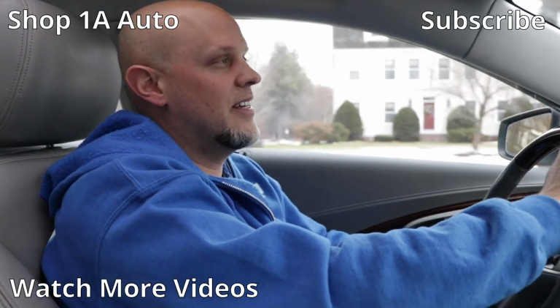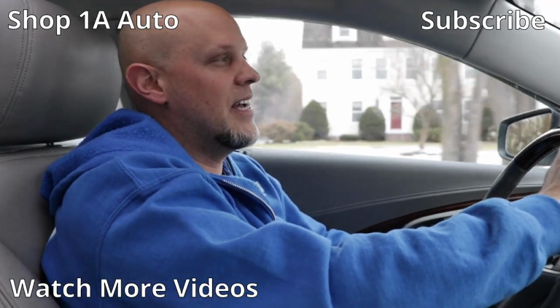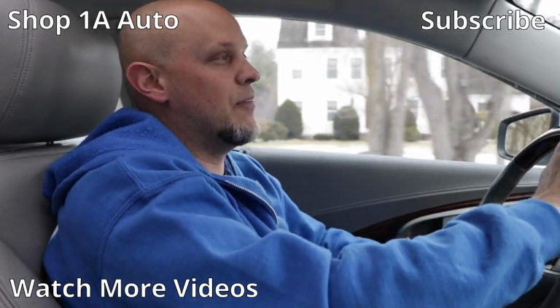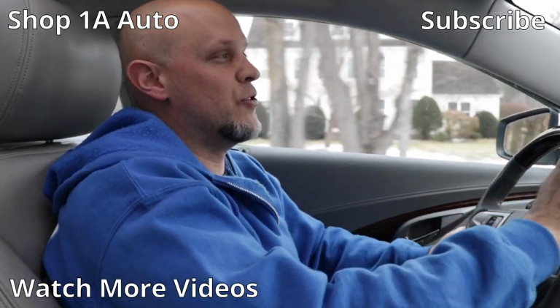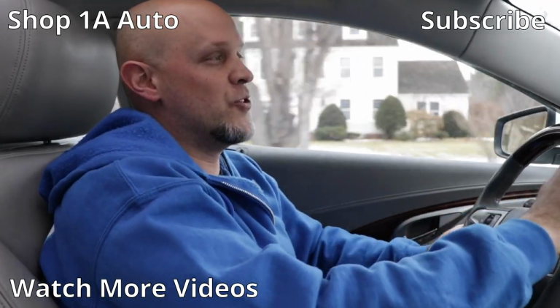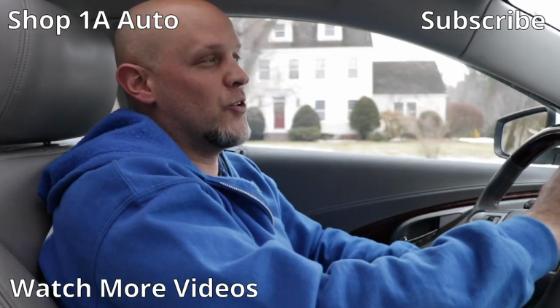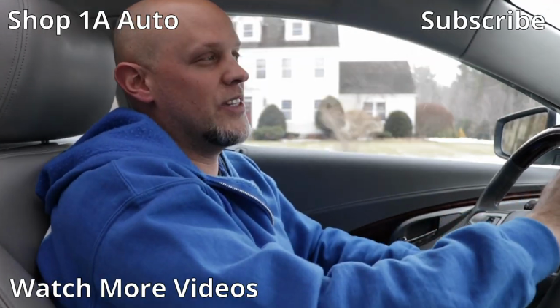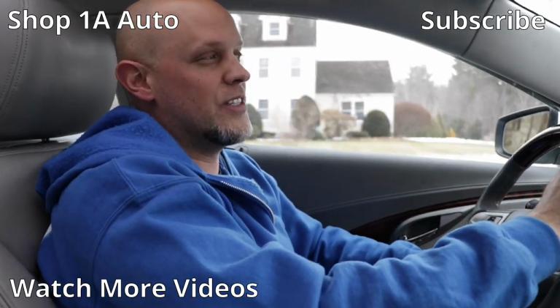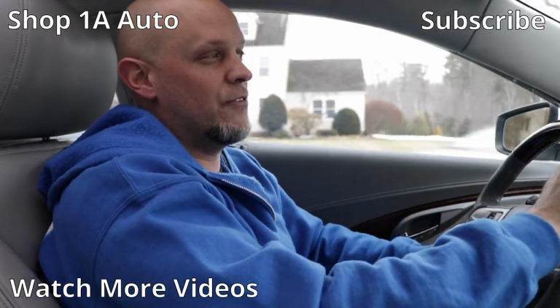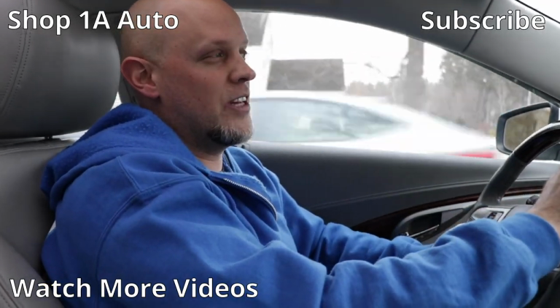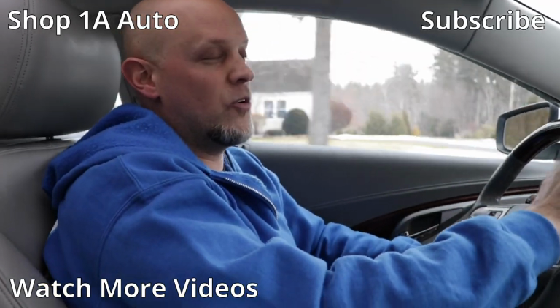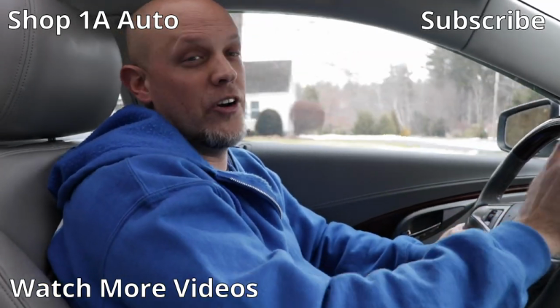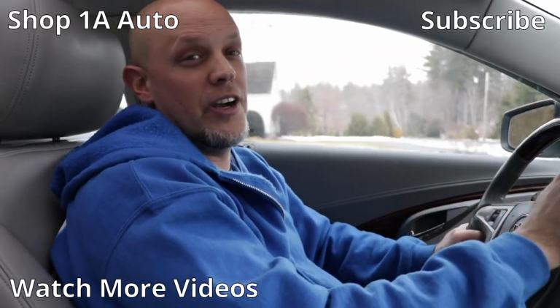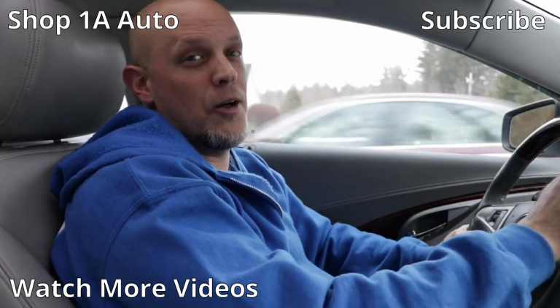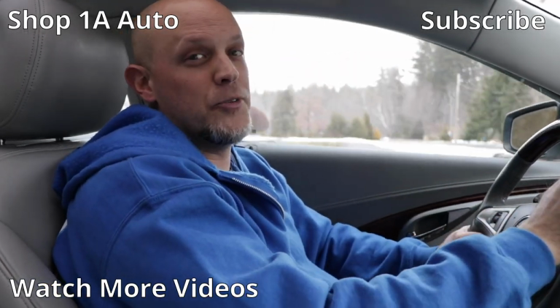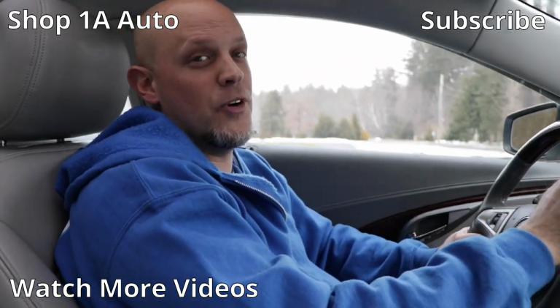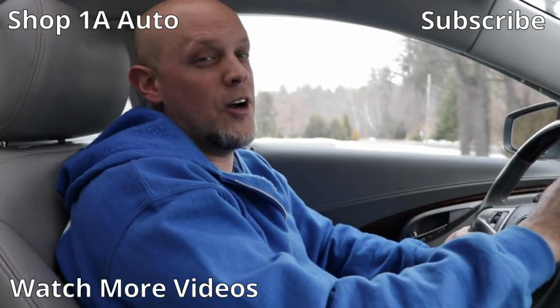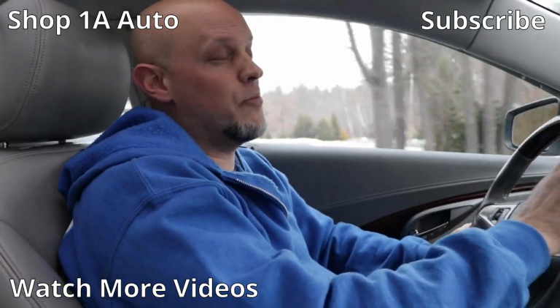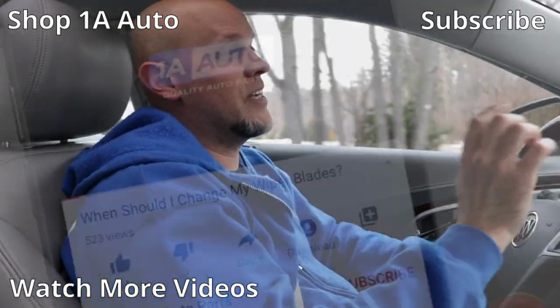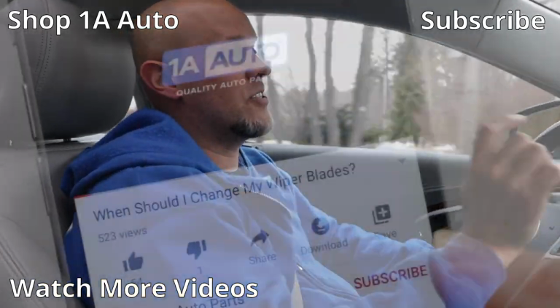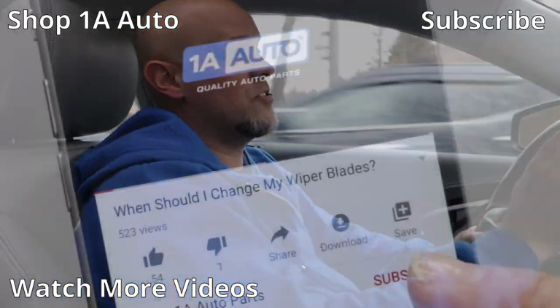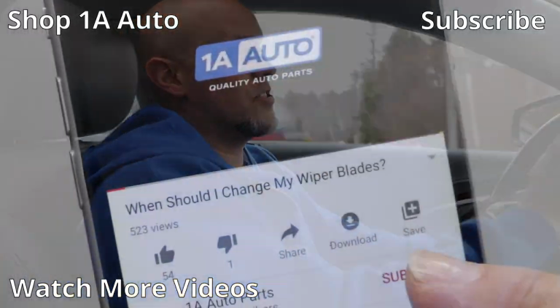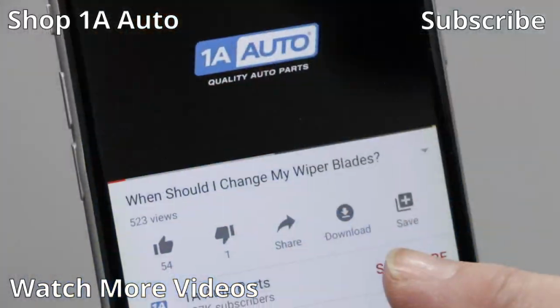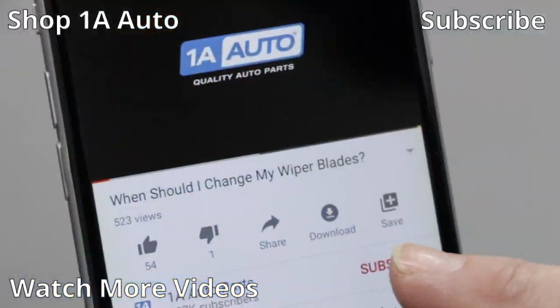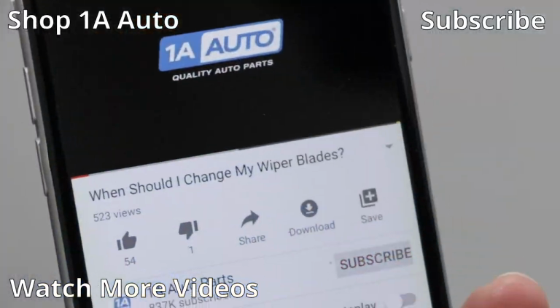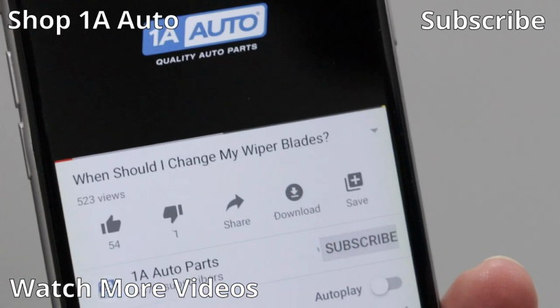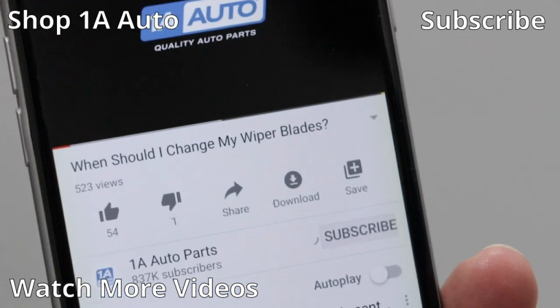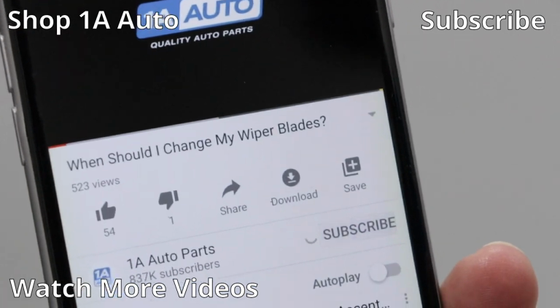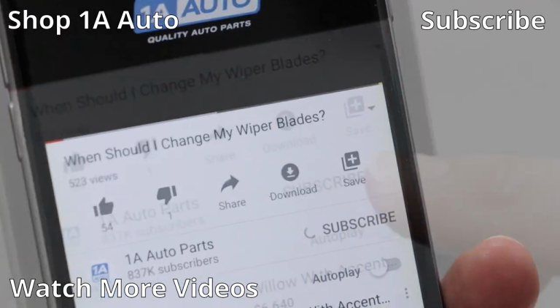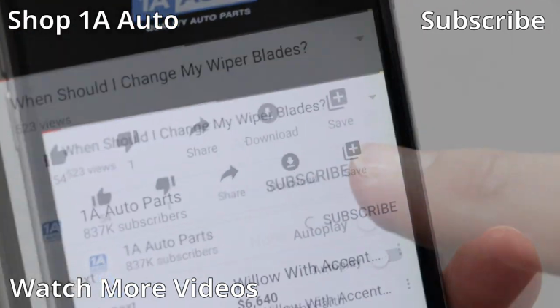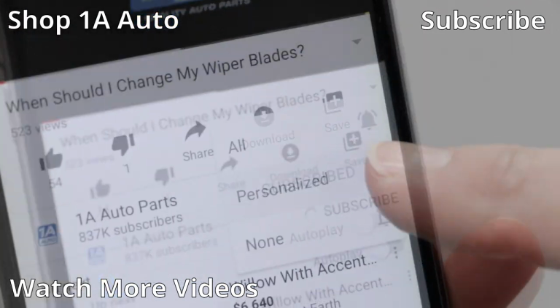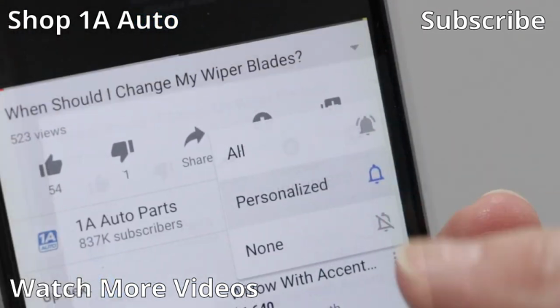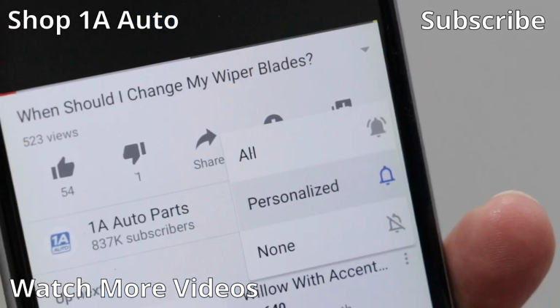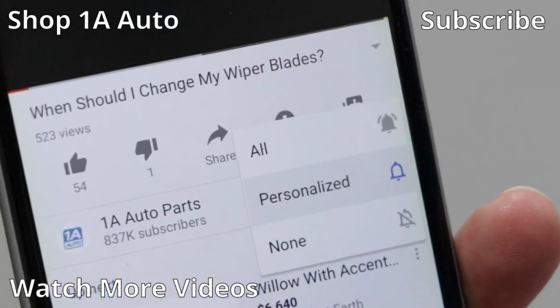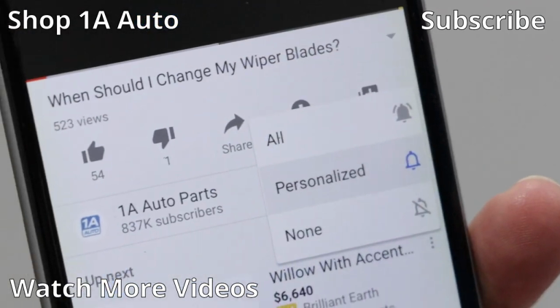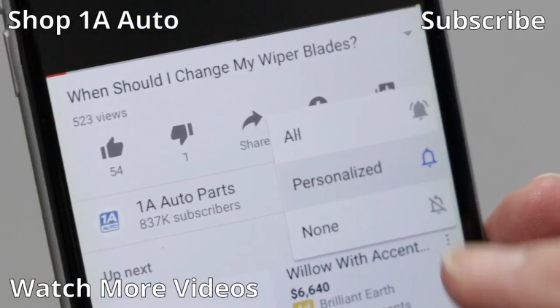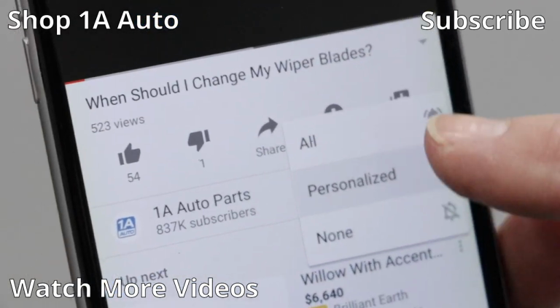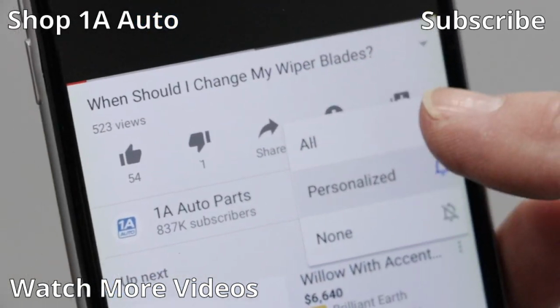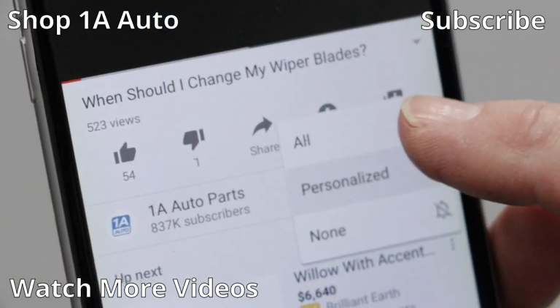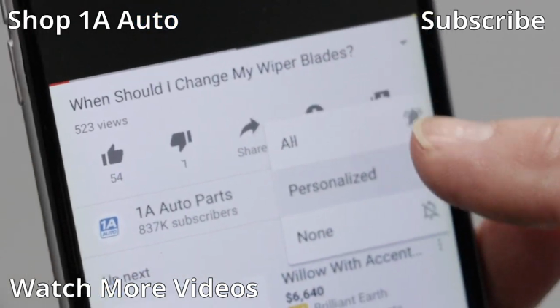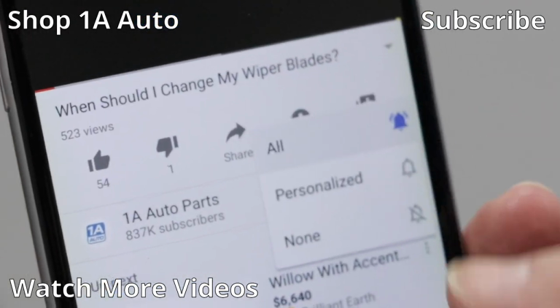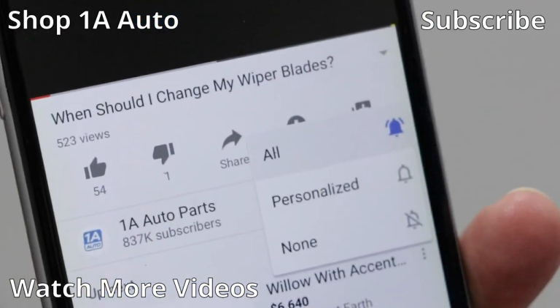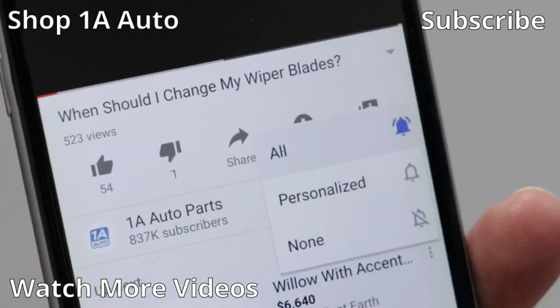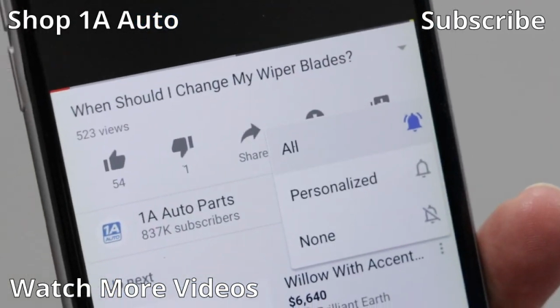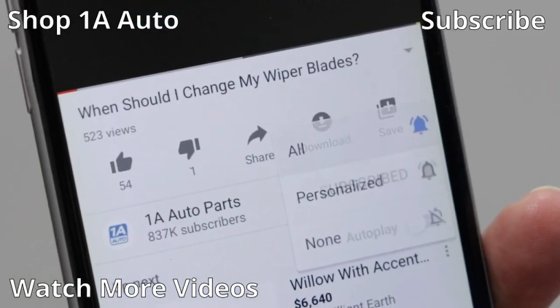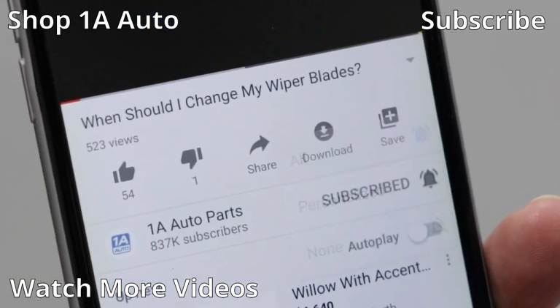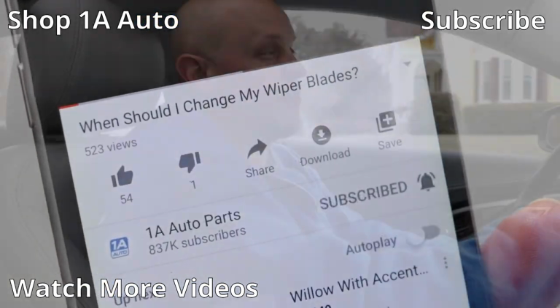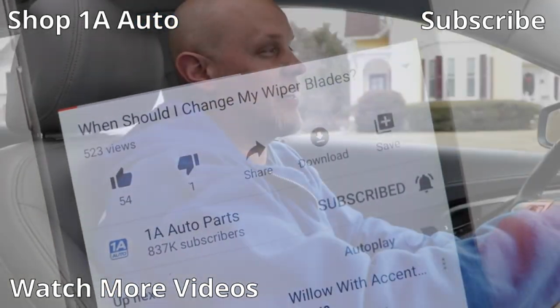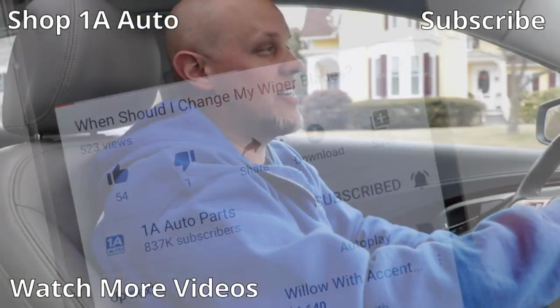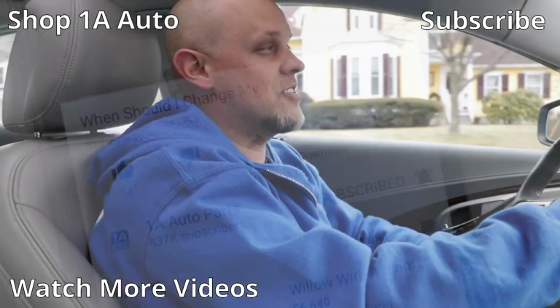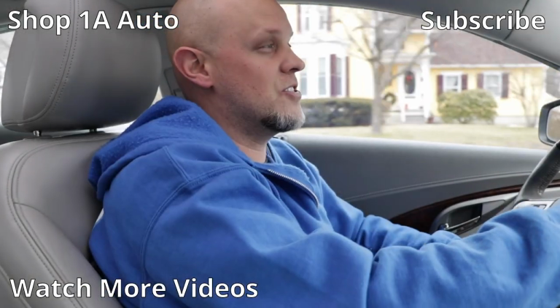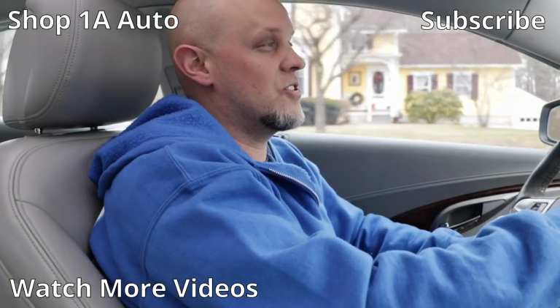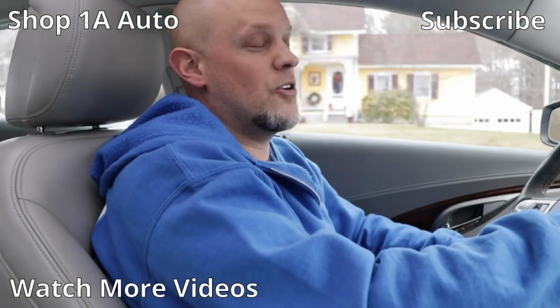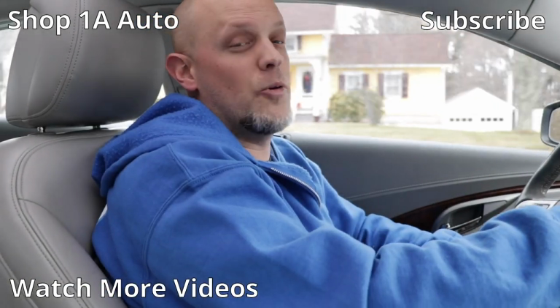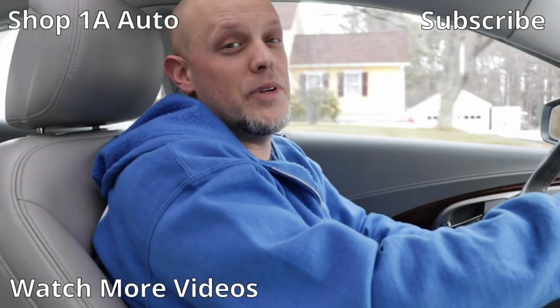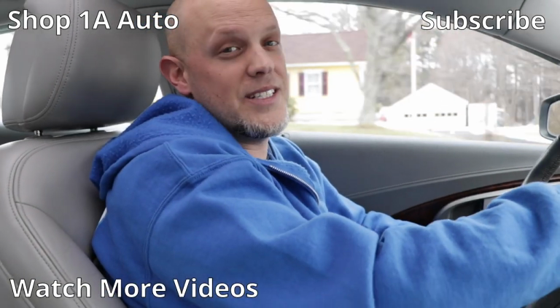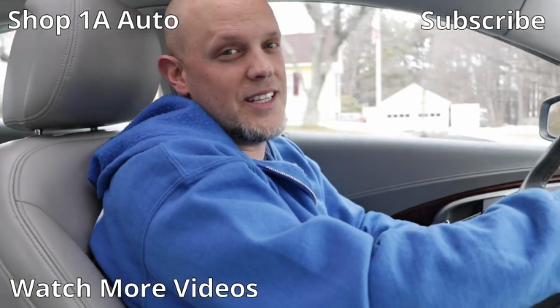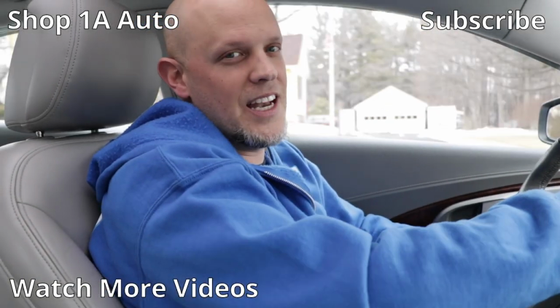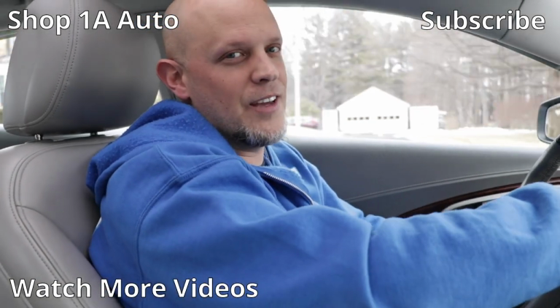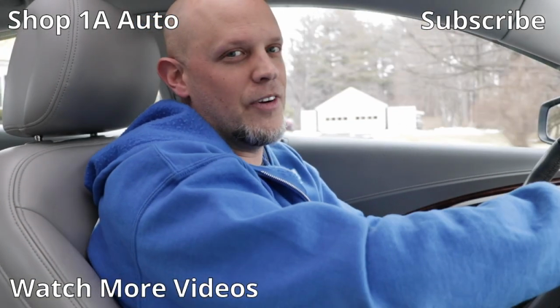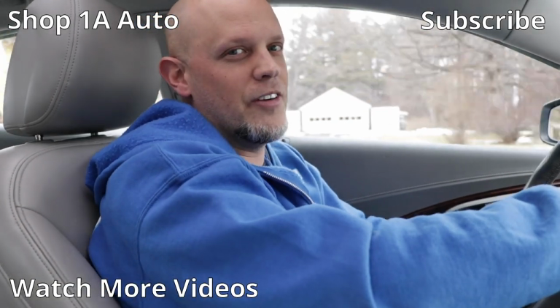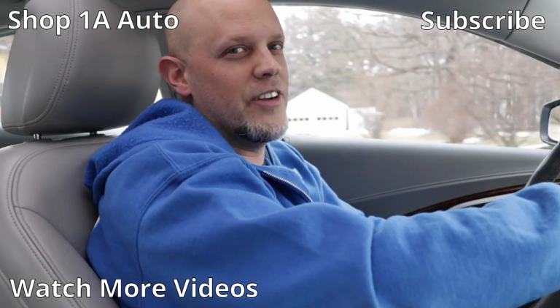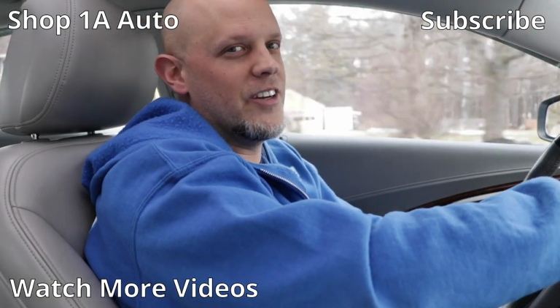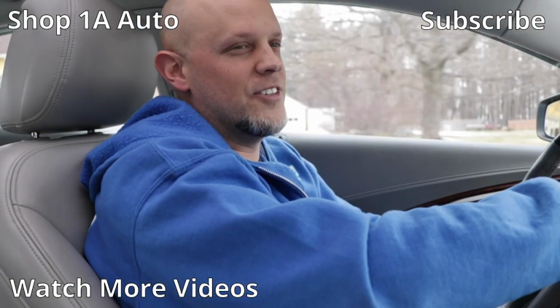If you enjoyed this video or it helped you out, make sure you subscribe to this channel, ring the bell, and turn on all notifications so you don't miss any of our videos.